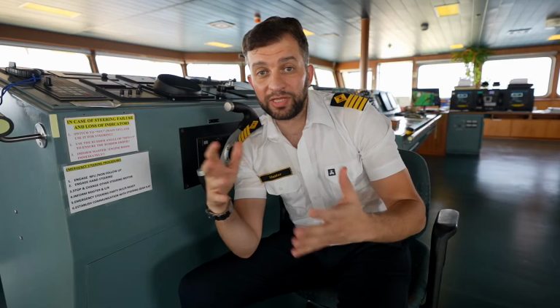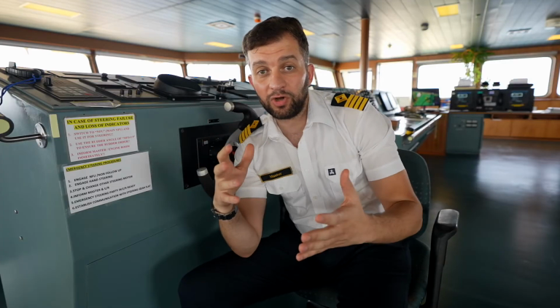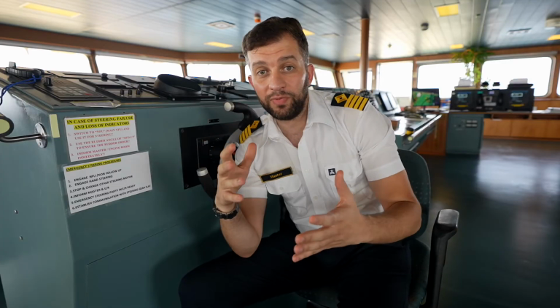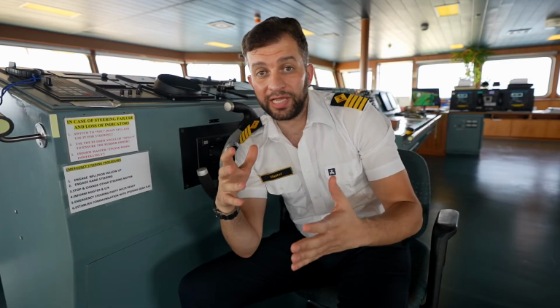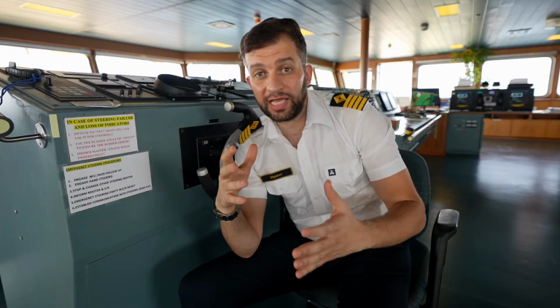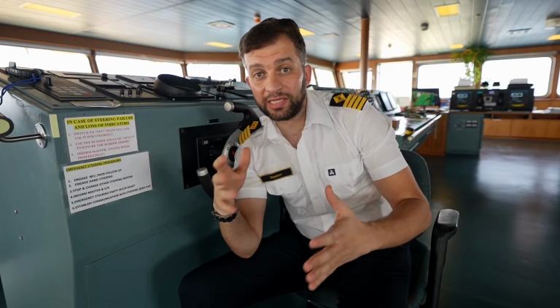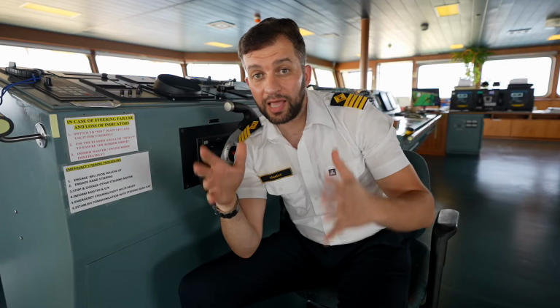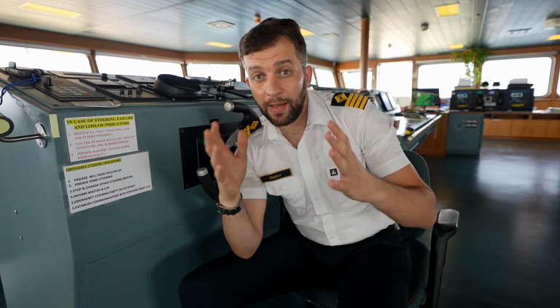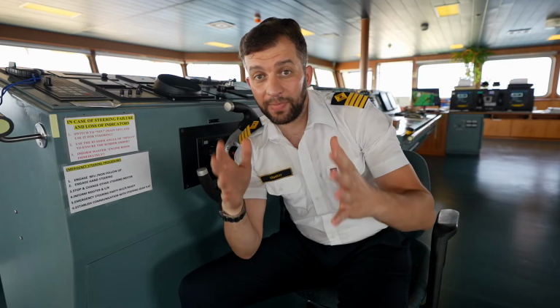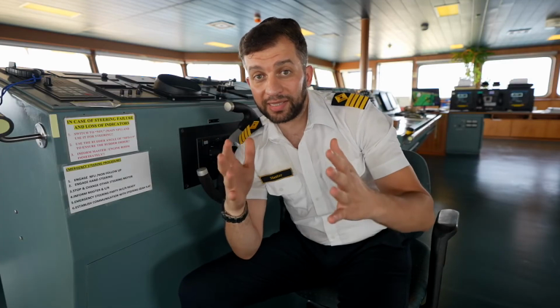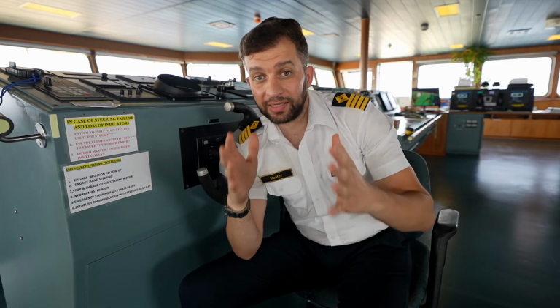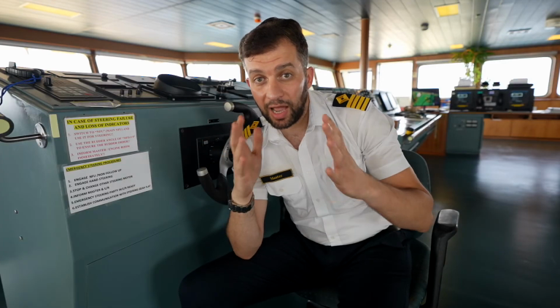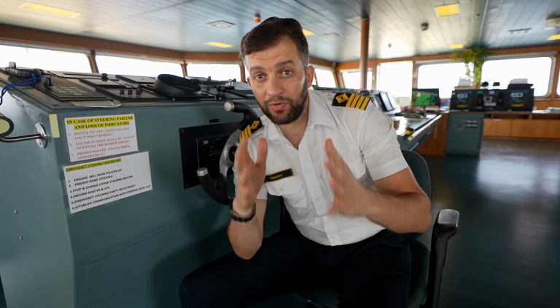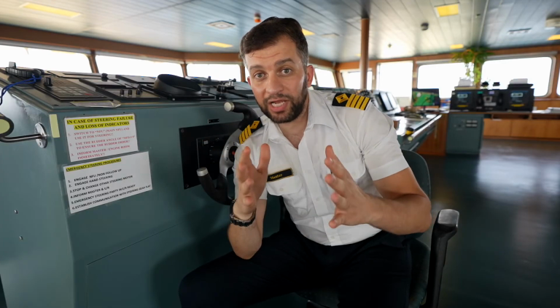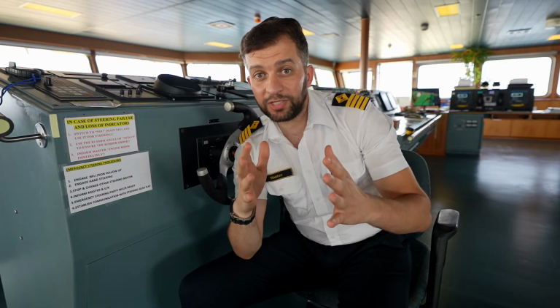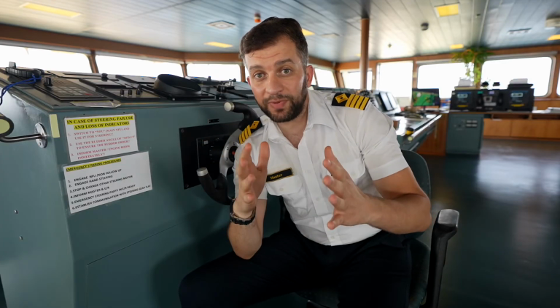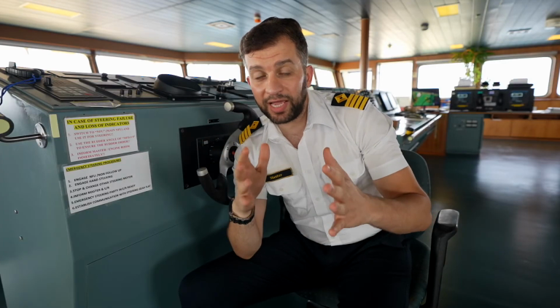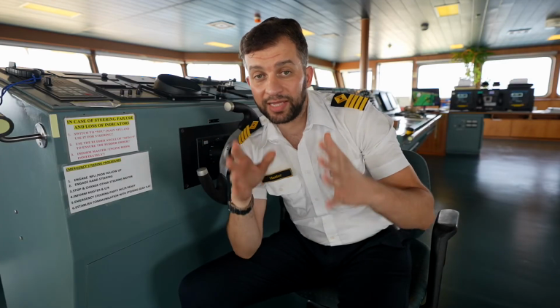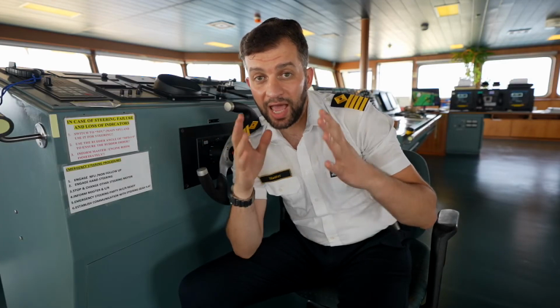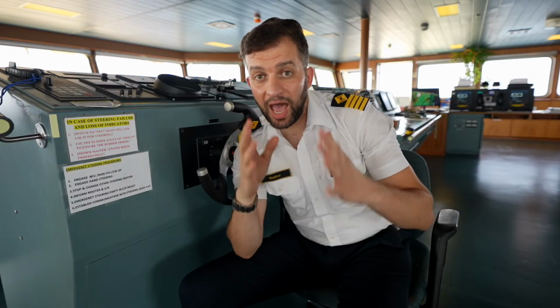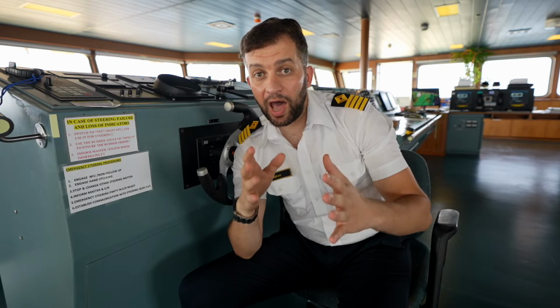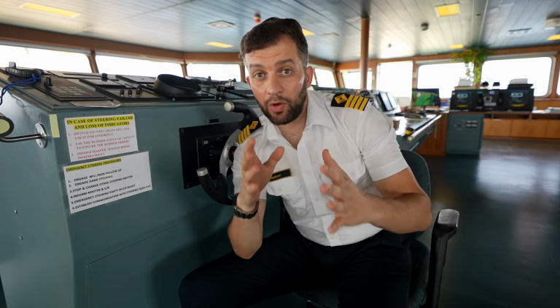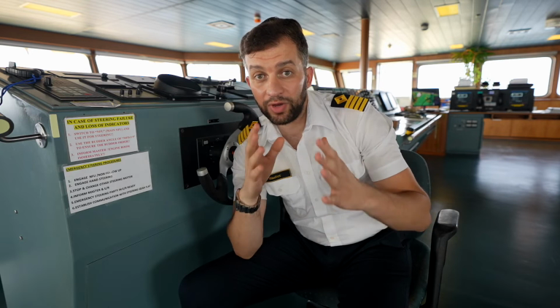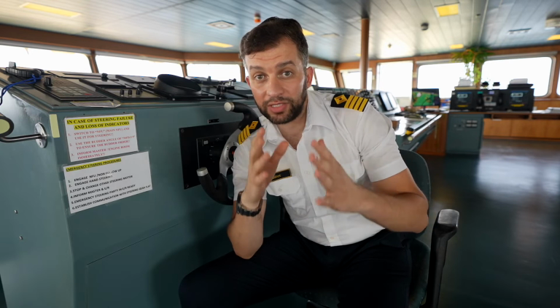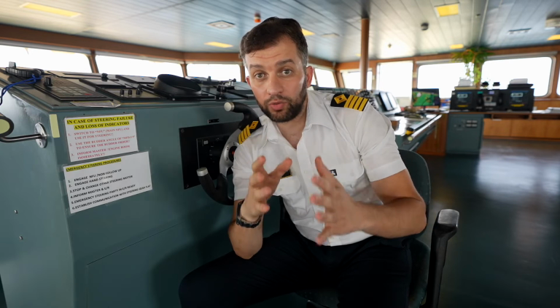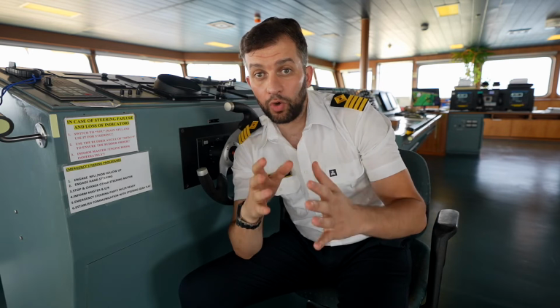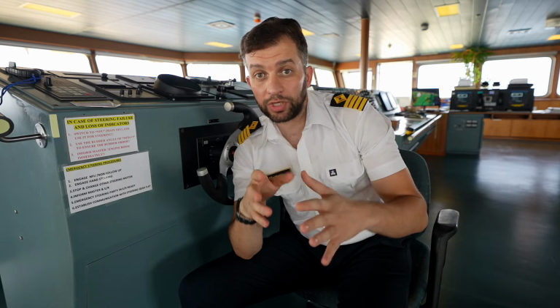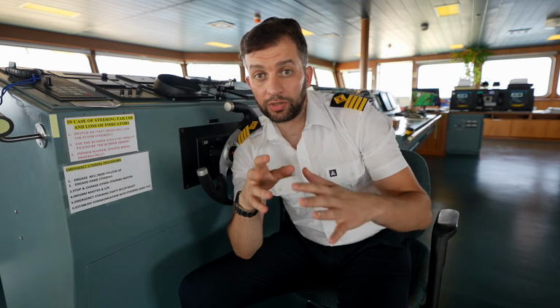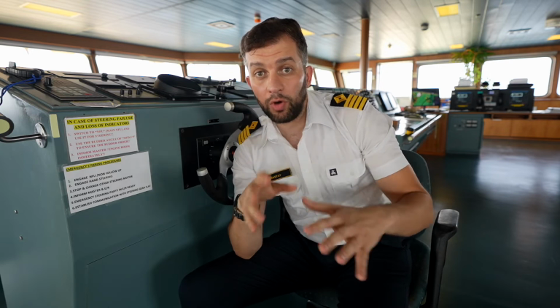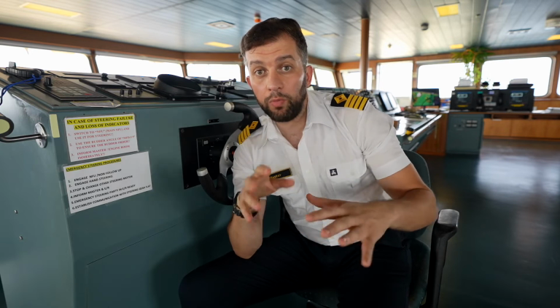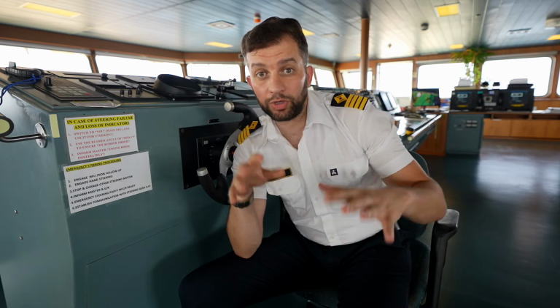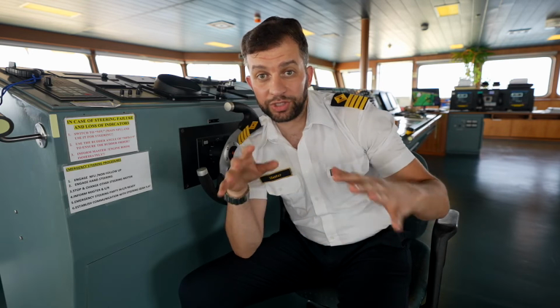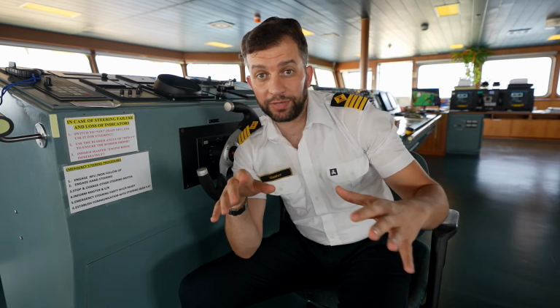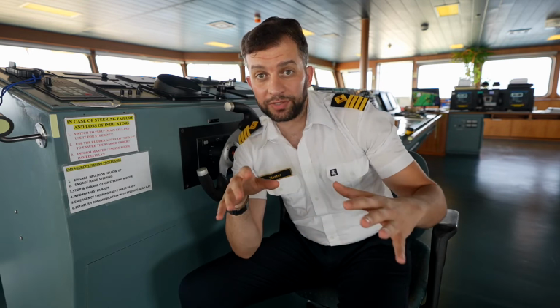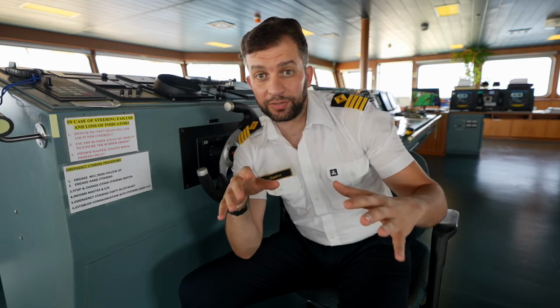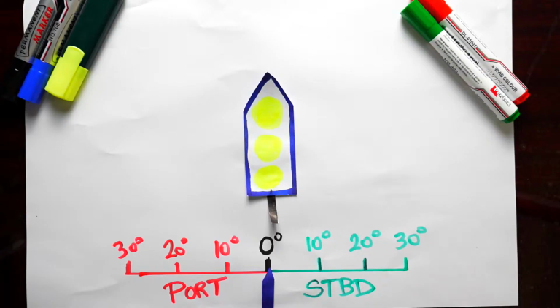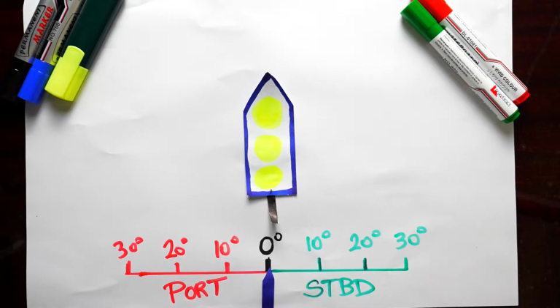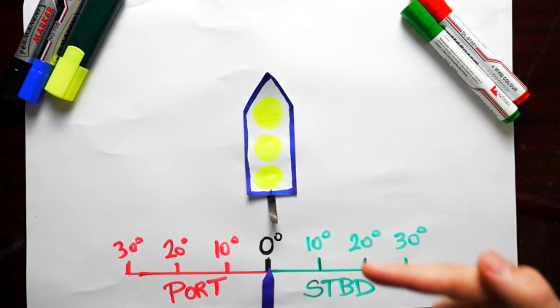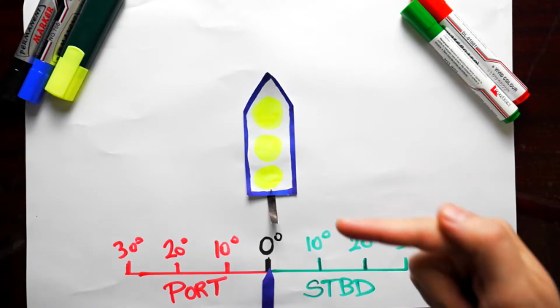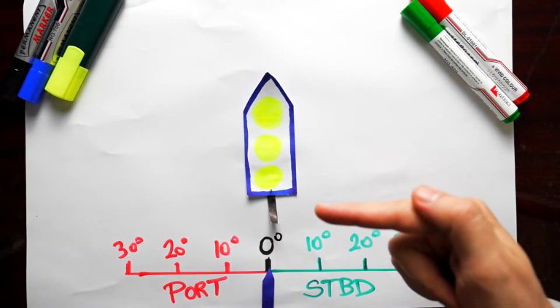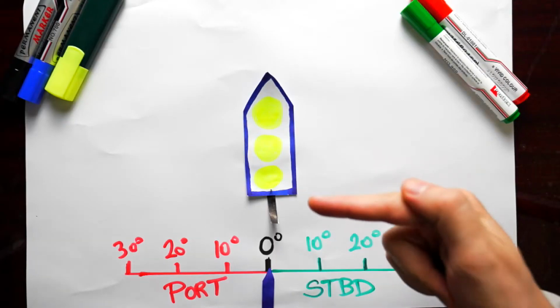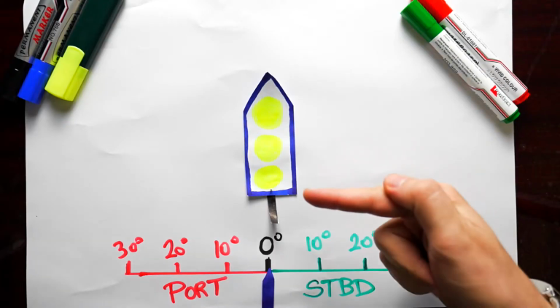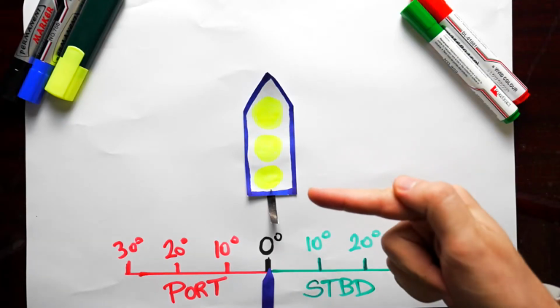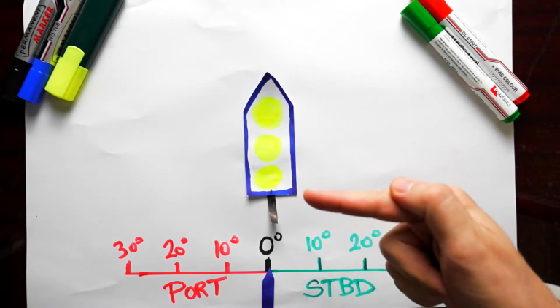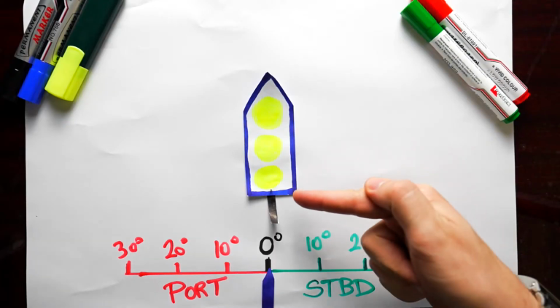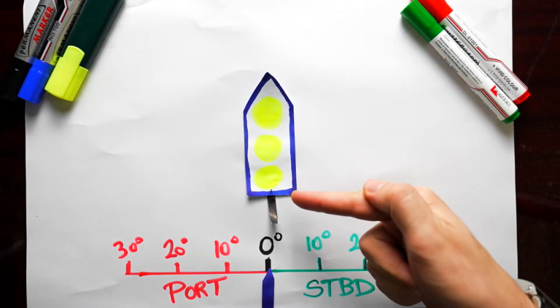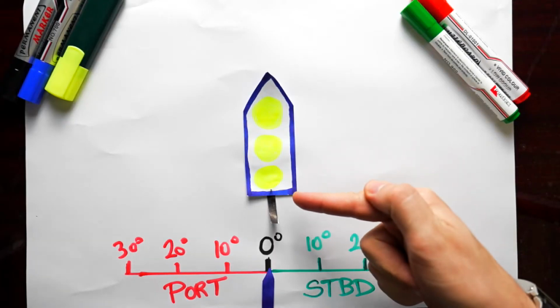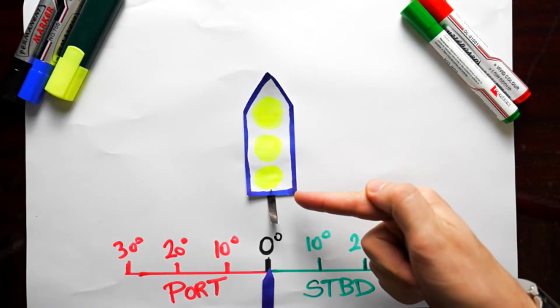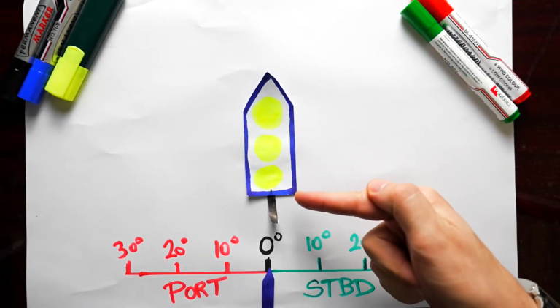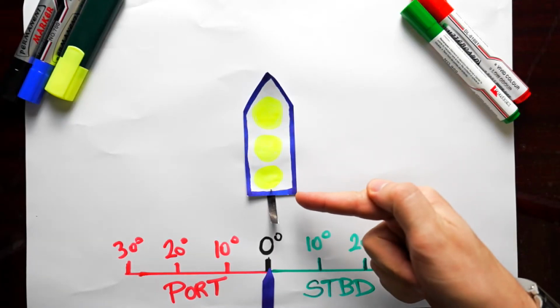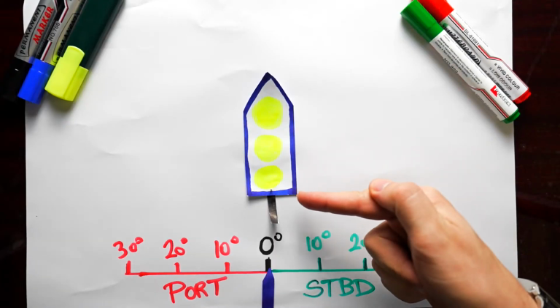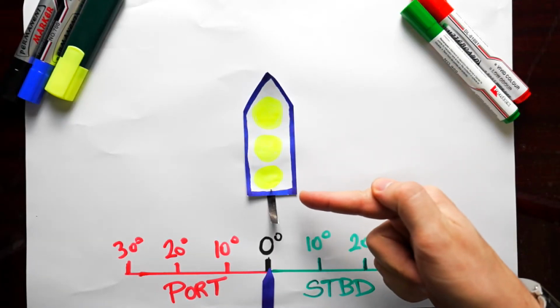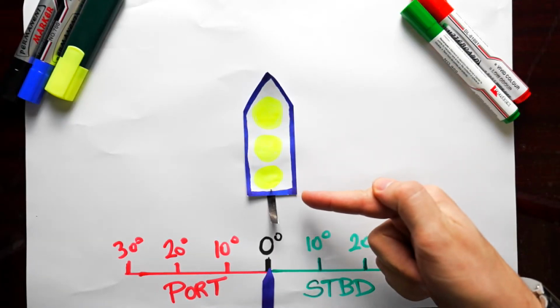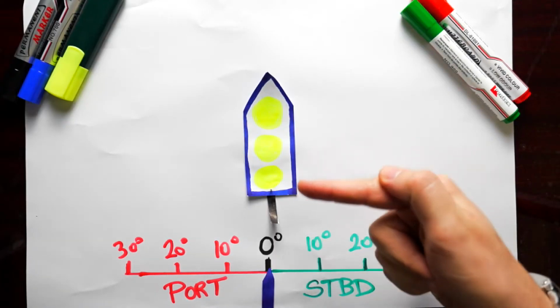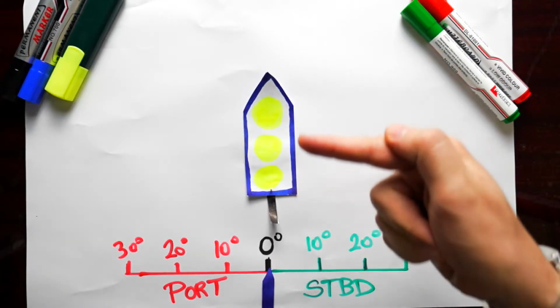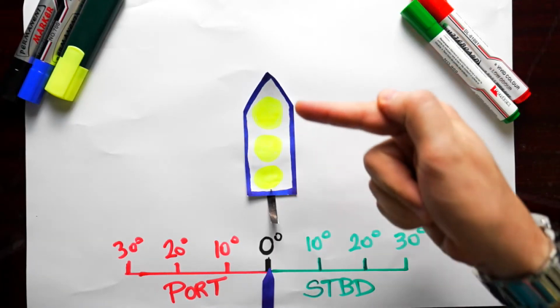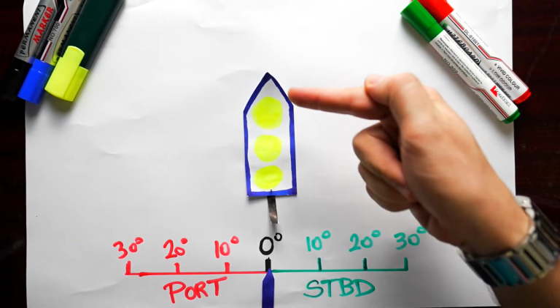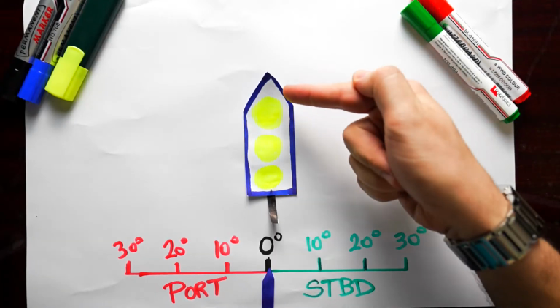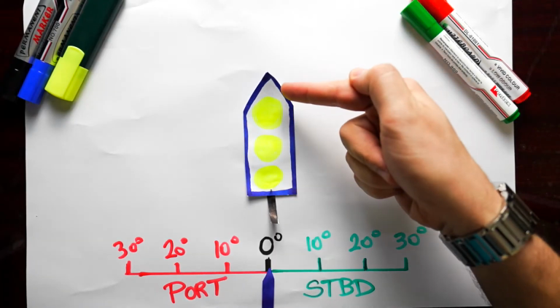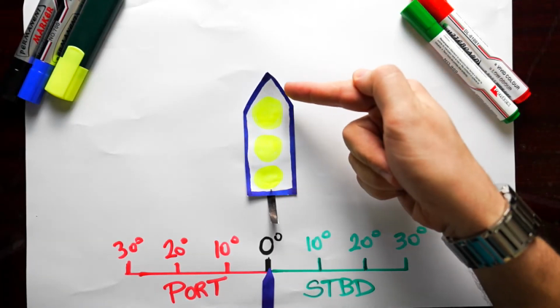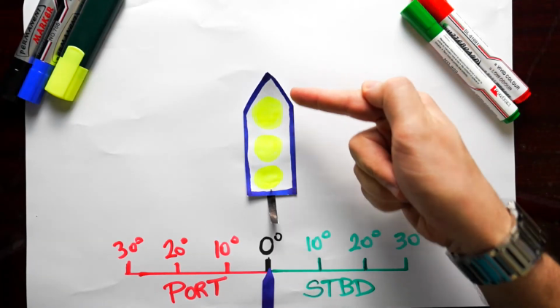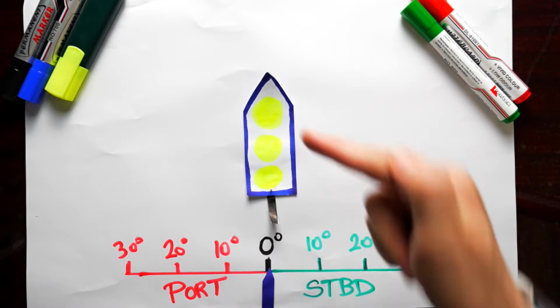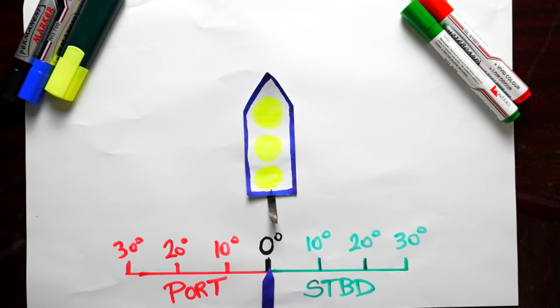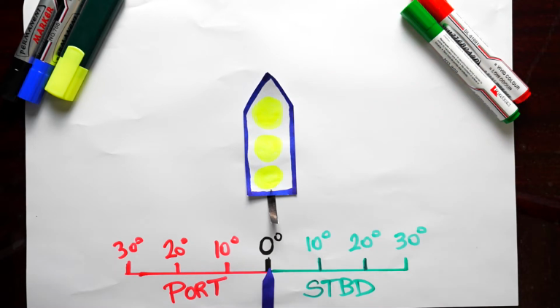It's a bit complicated, but I will explain how it works on board ships — why the ship turns aft side first rather than front side first.